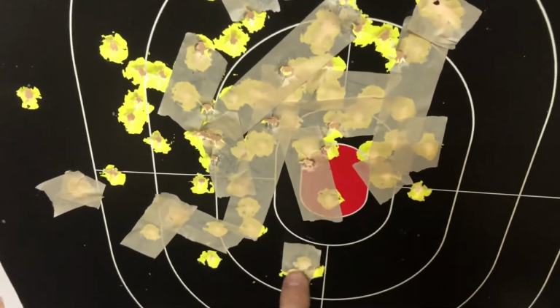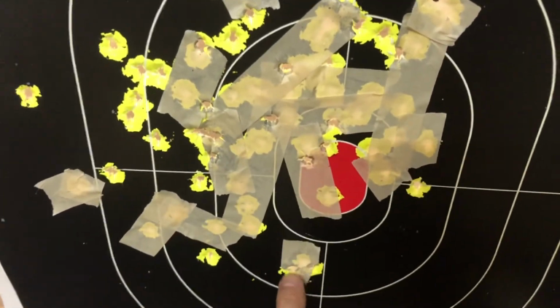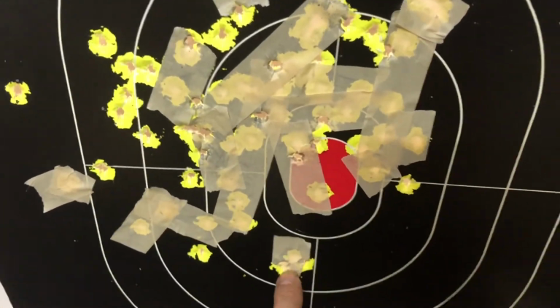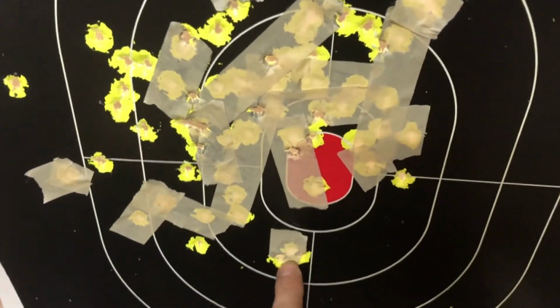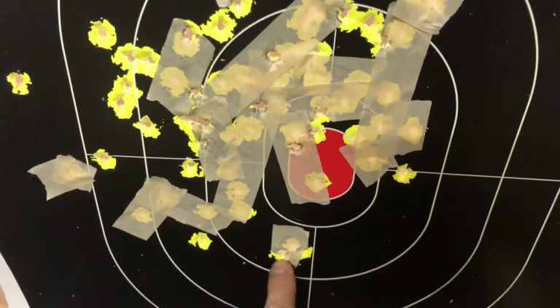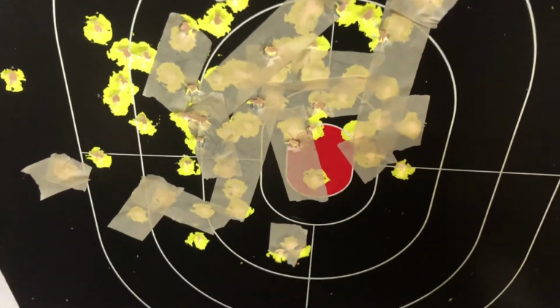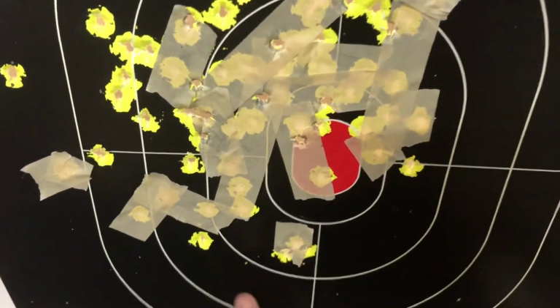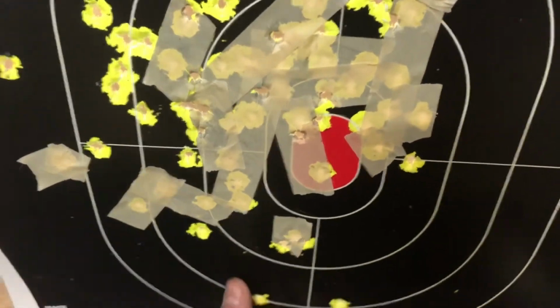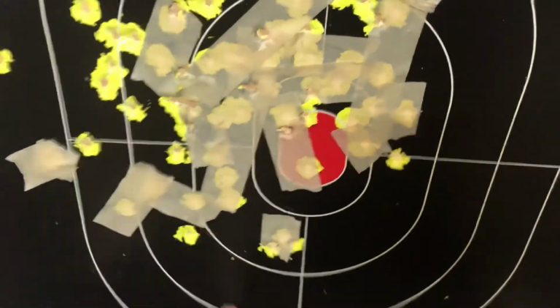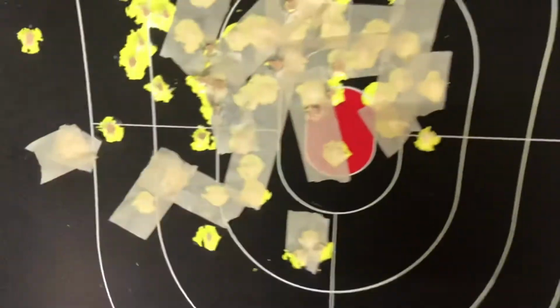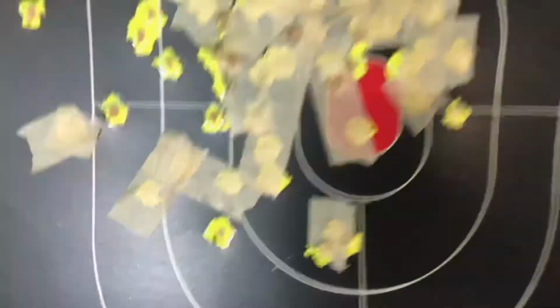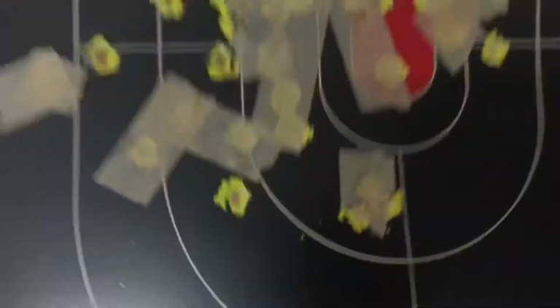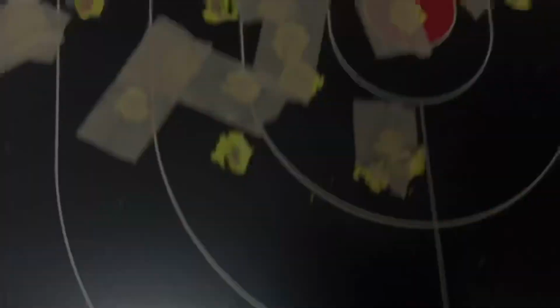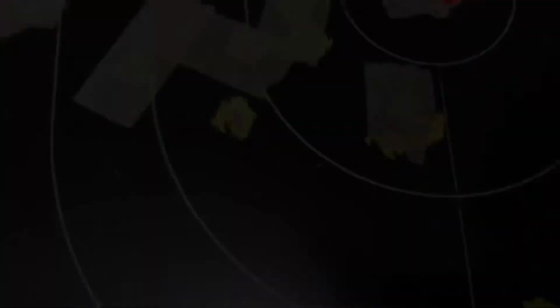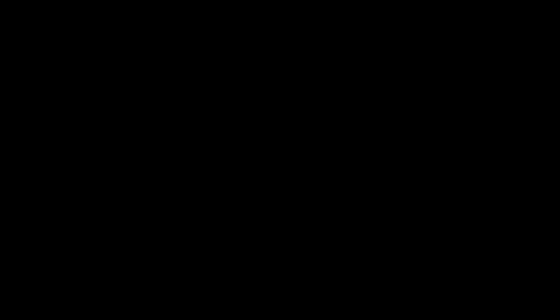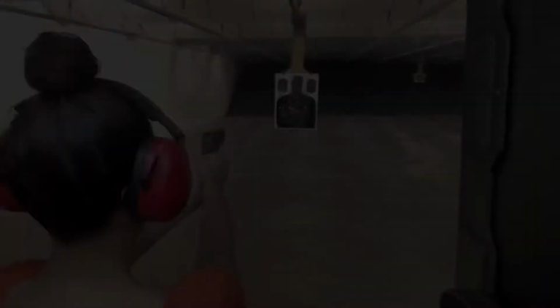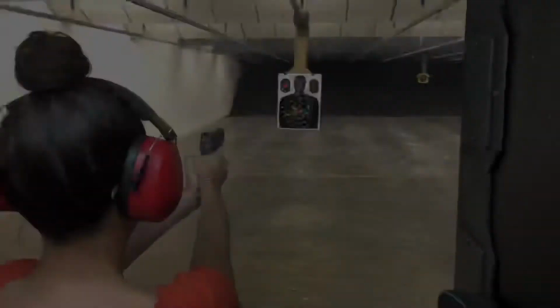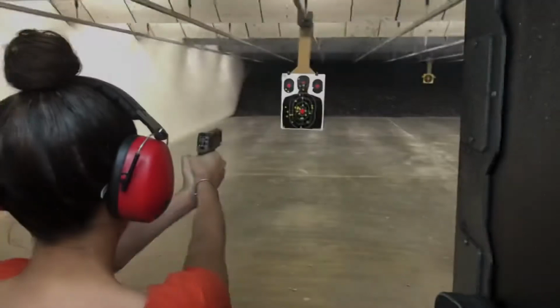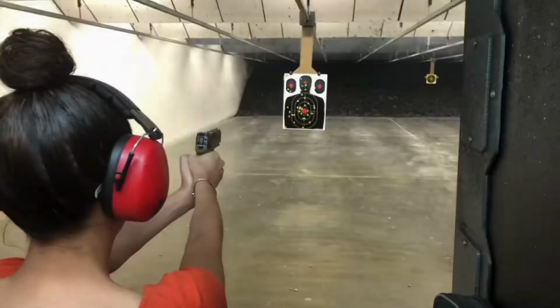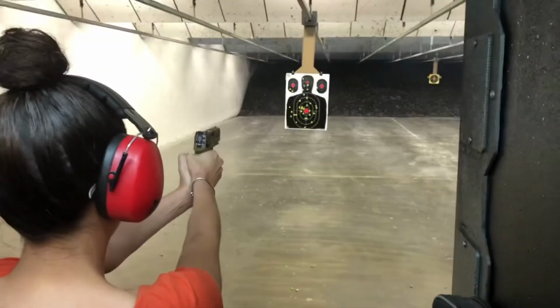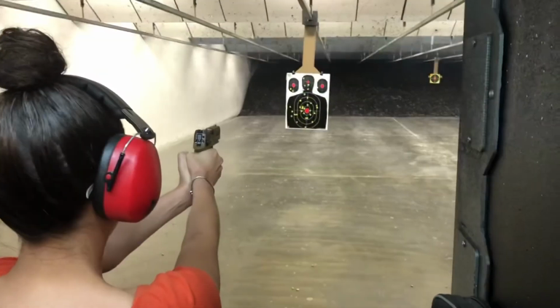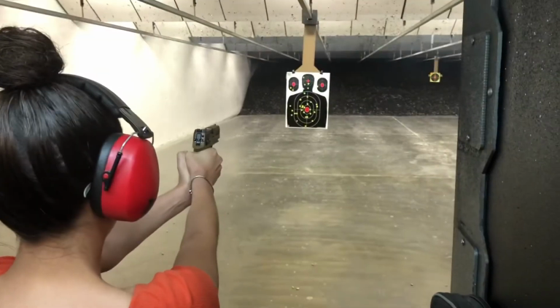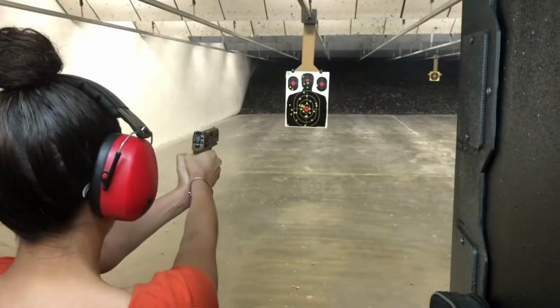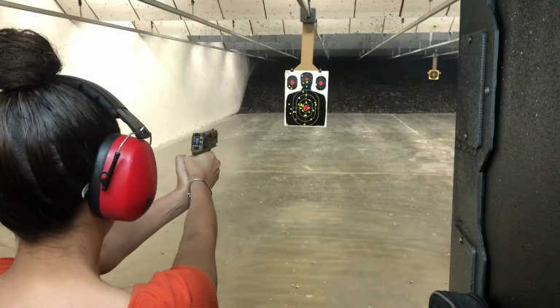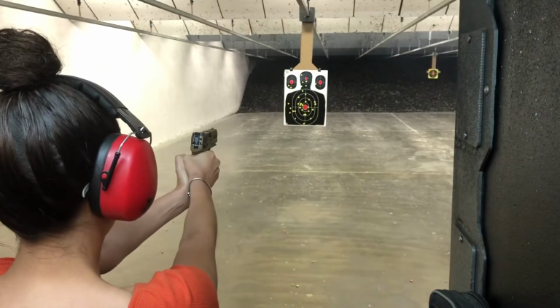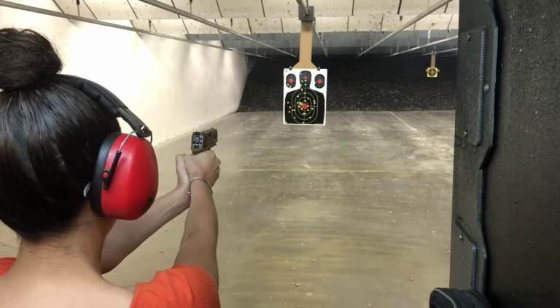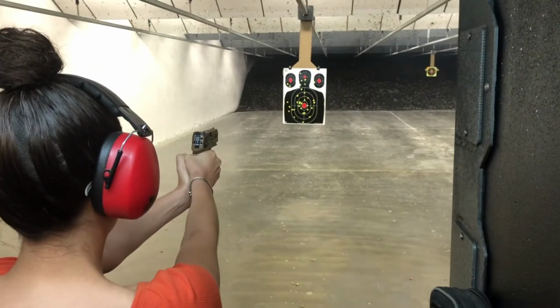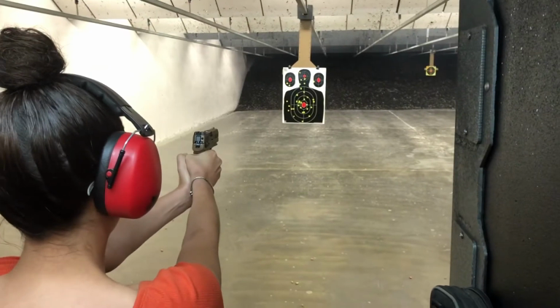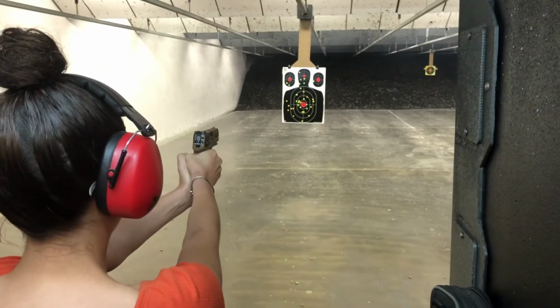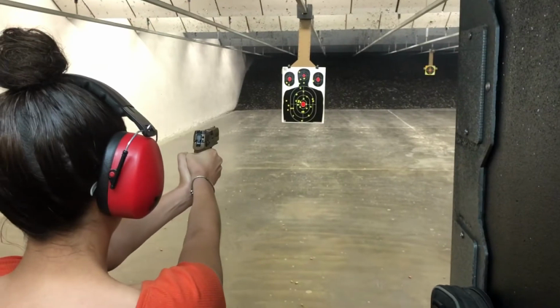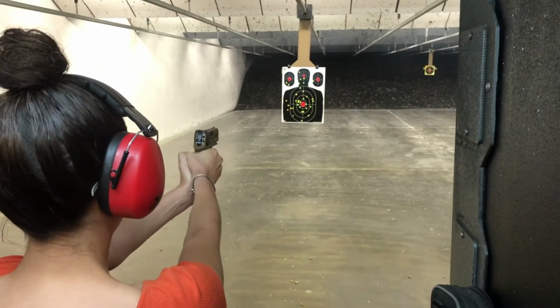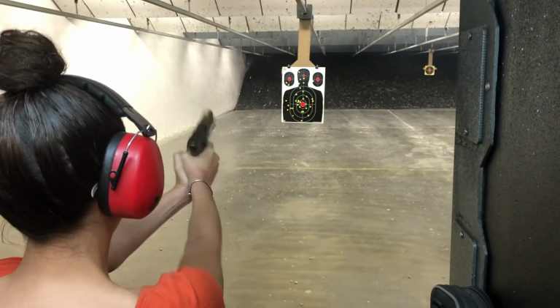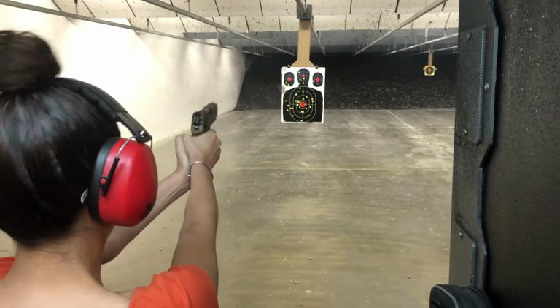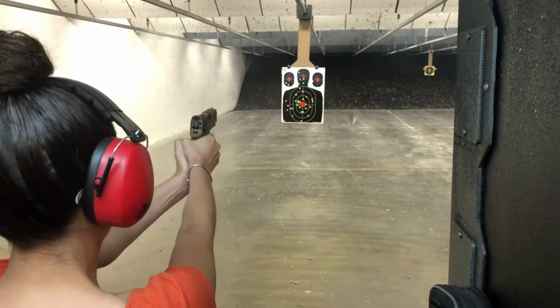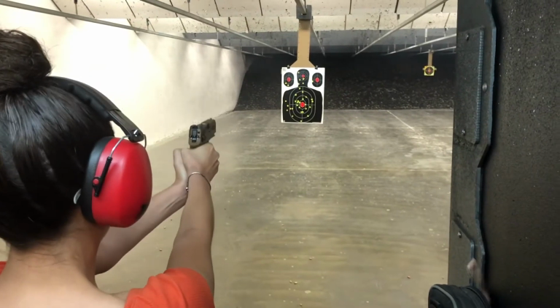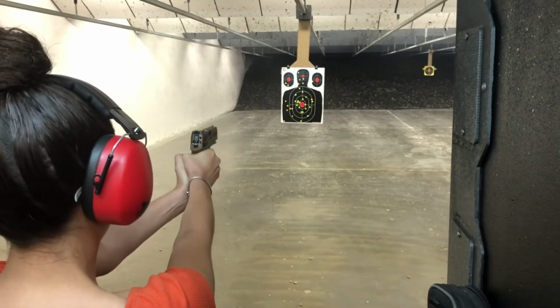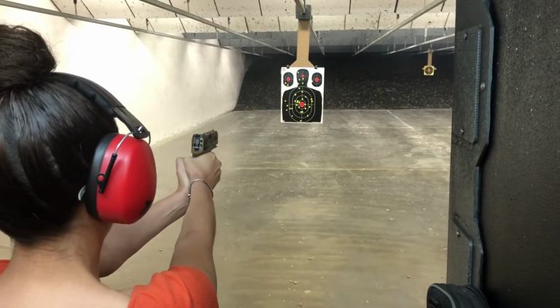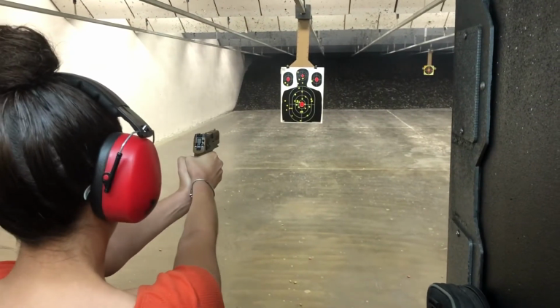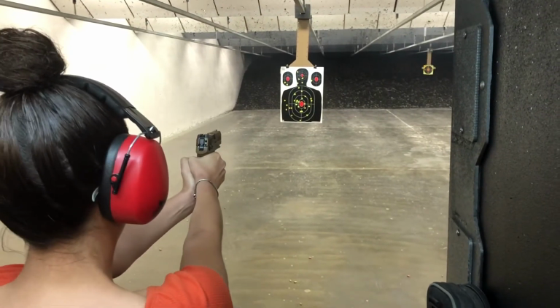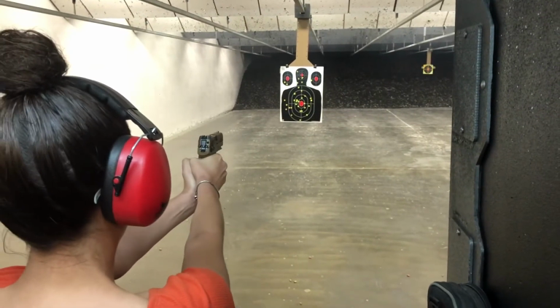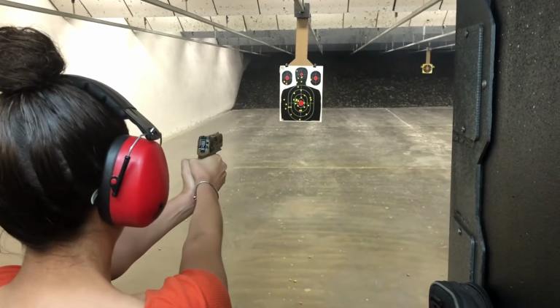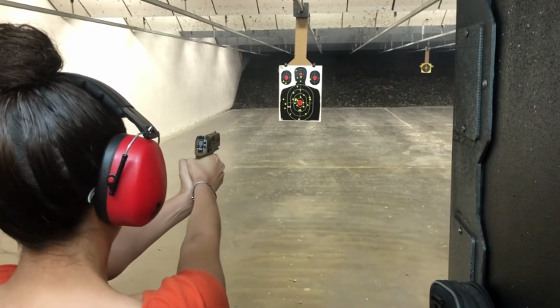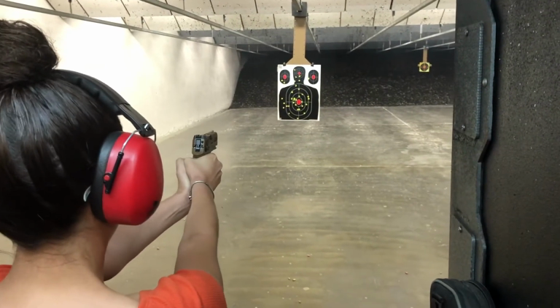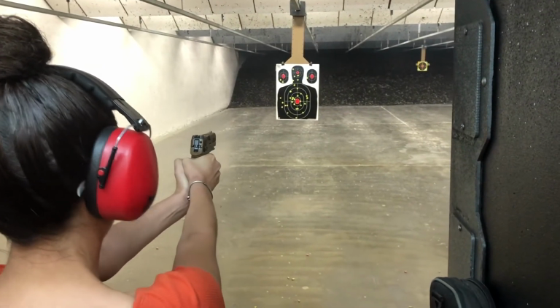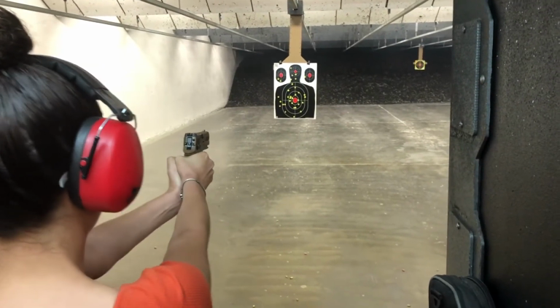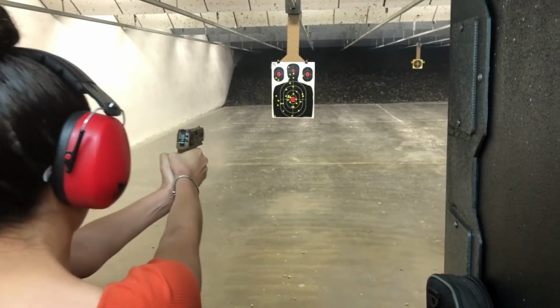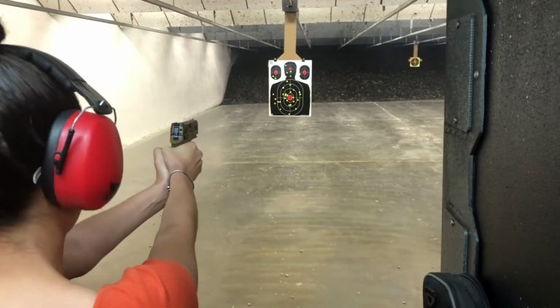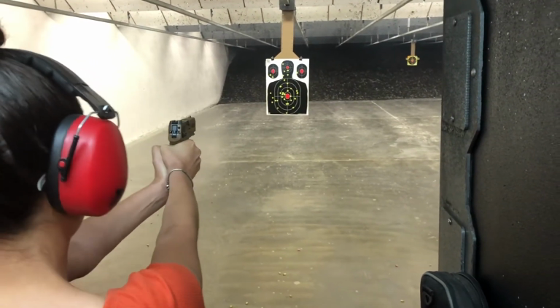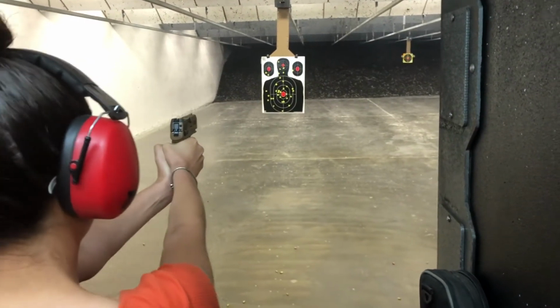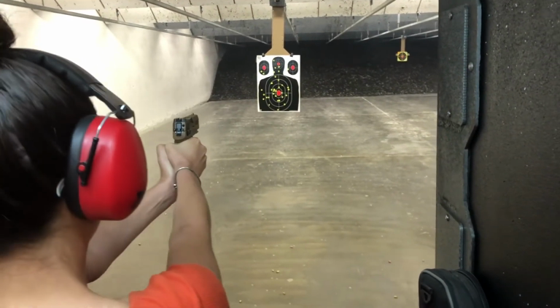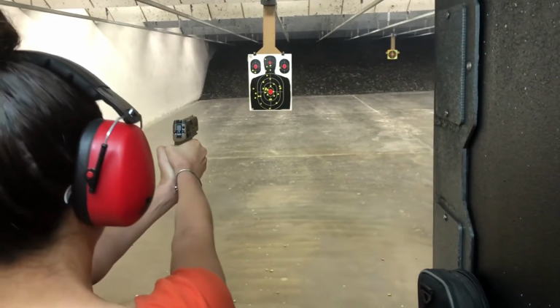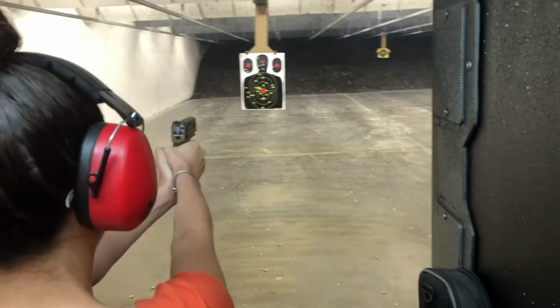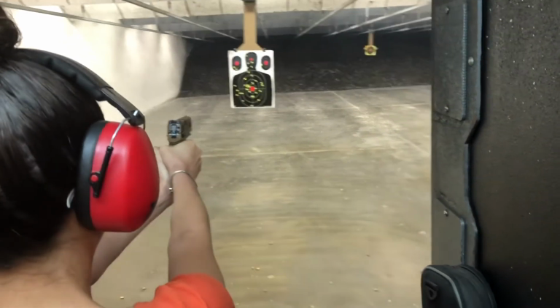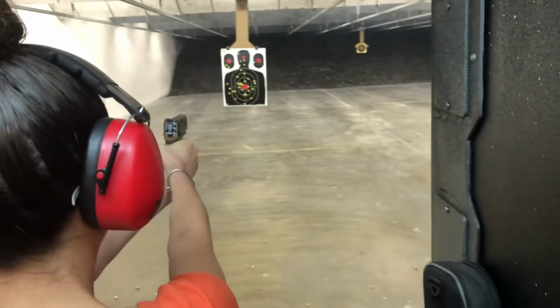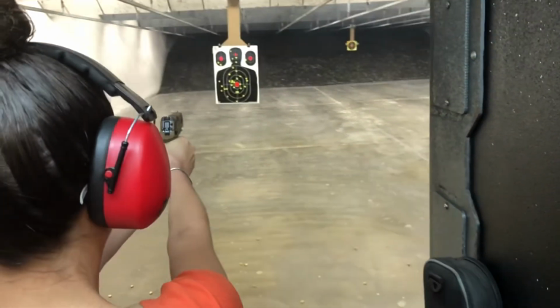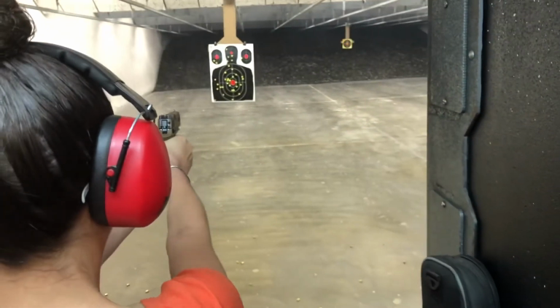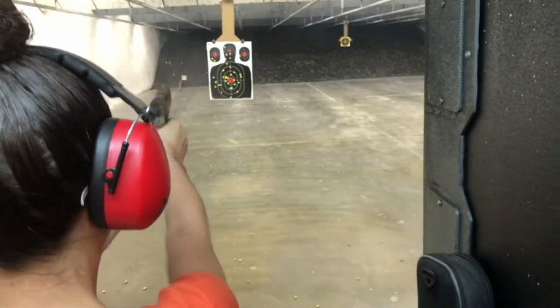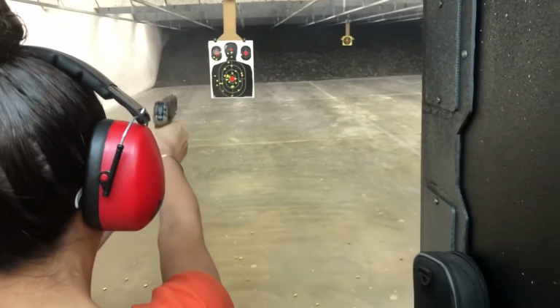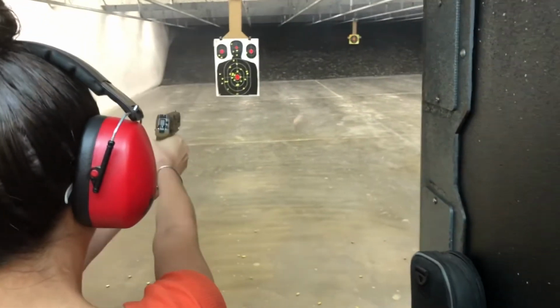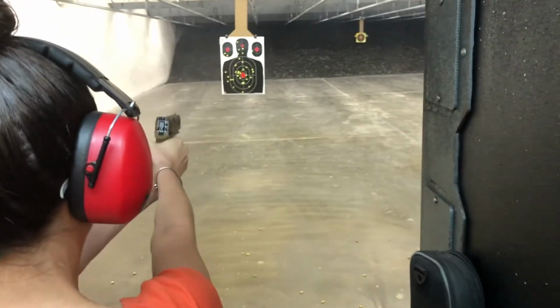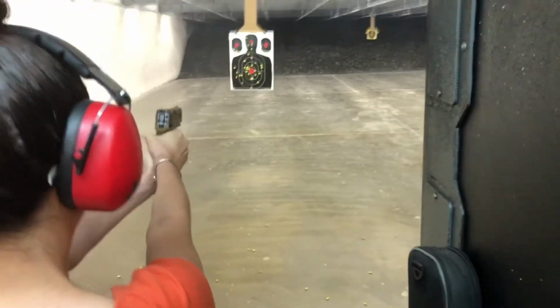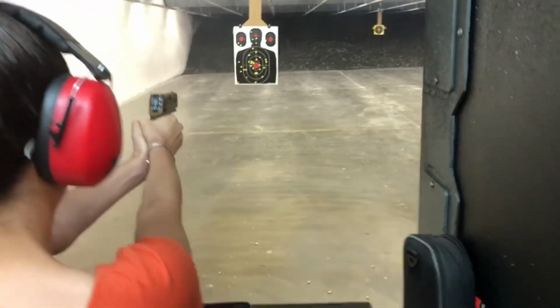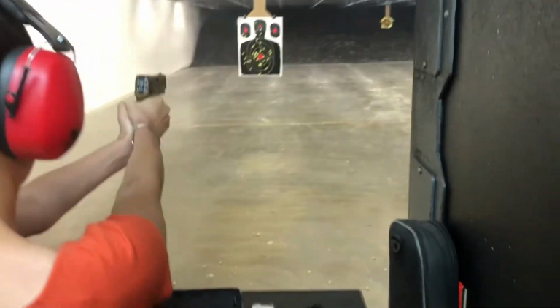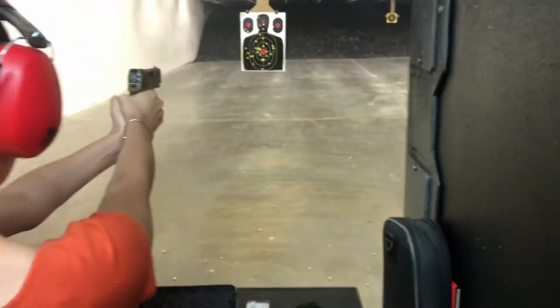Then I pass the weapon to my daughter, and she actually did pretty good with the Sig Sauer P320 M18.